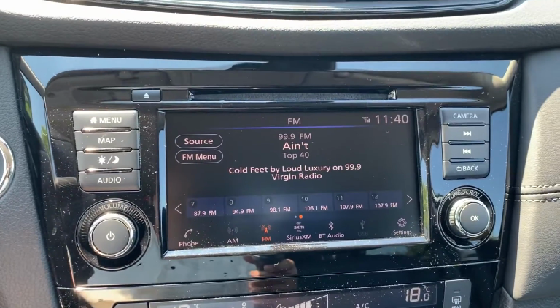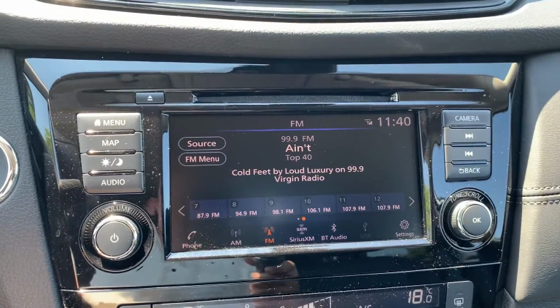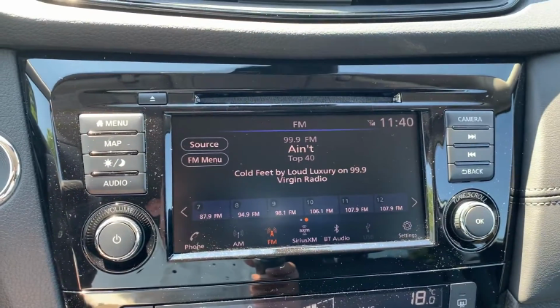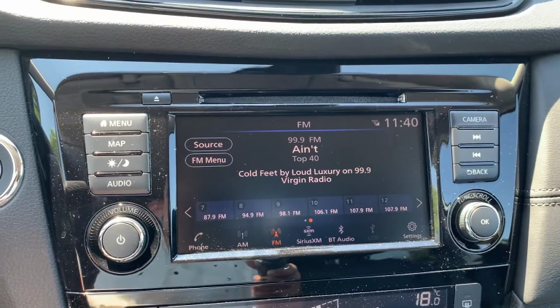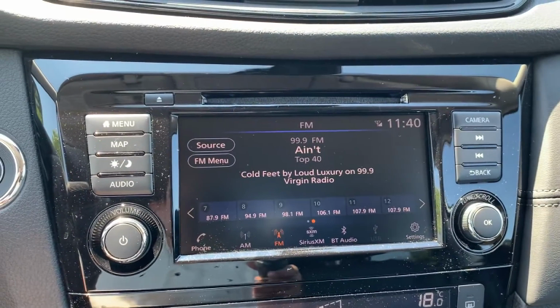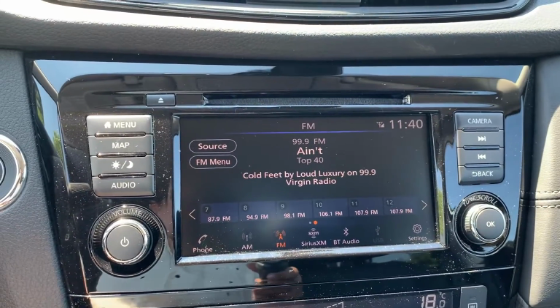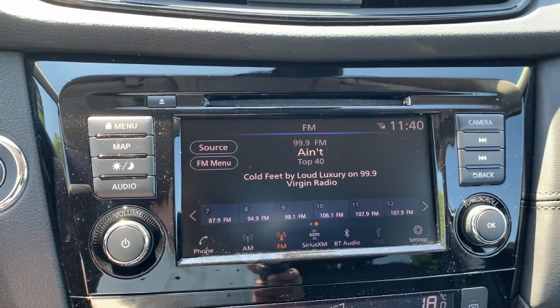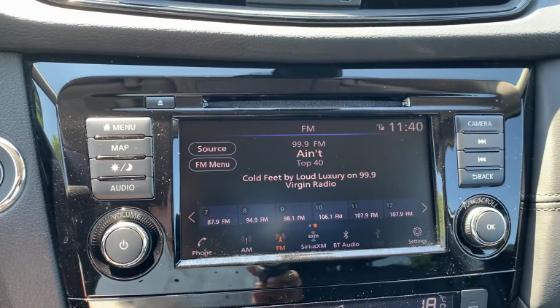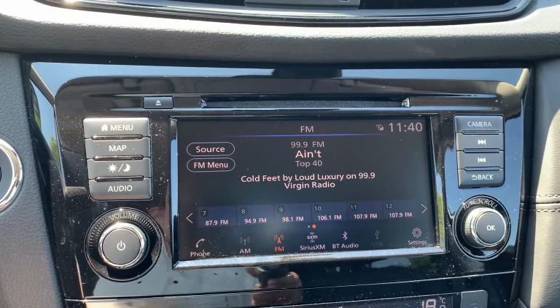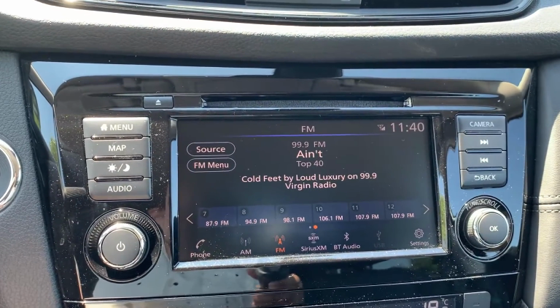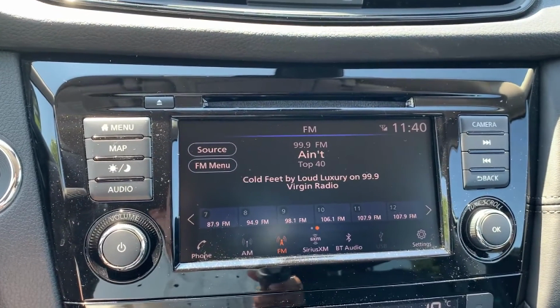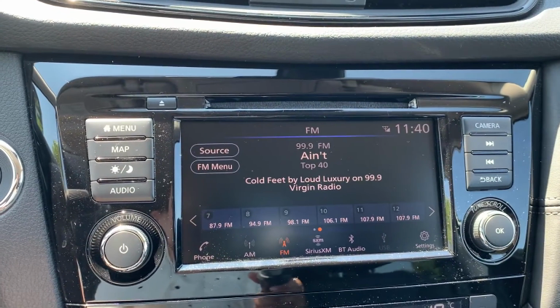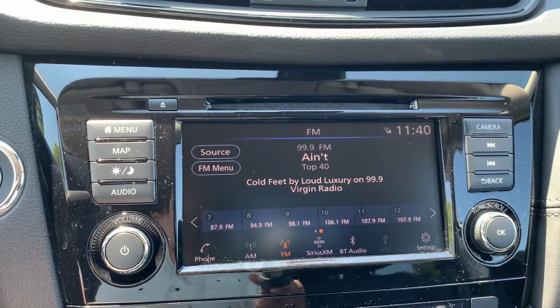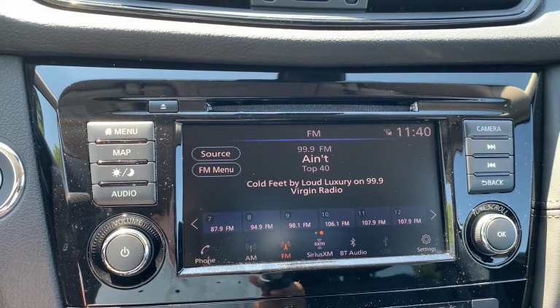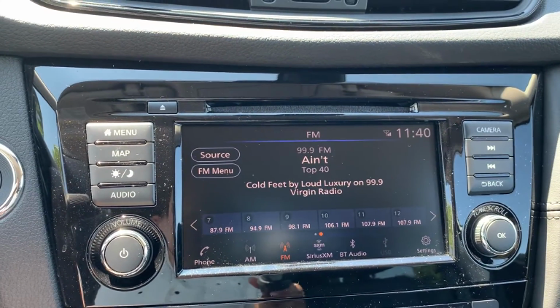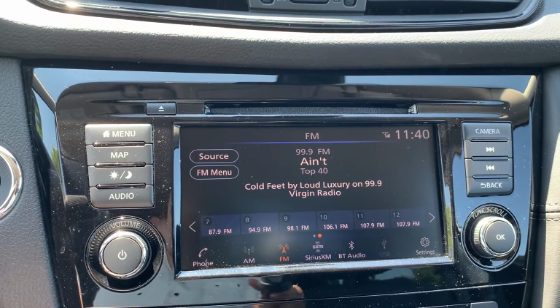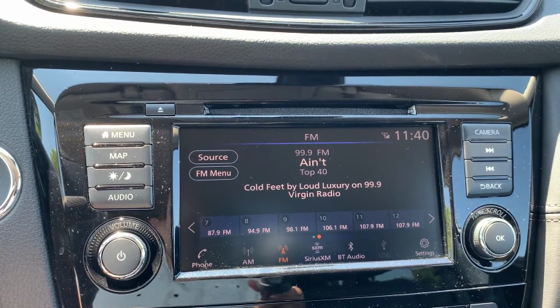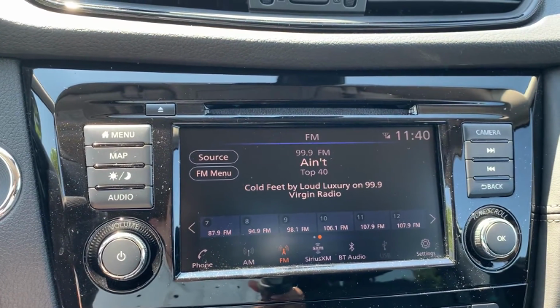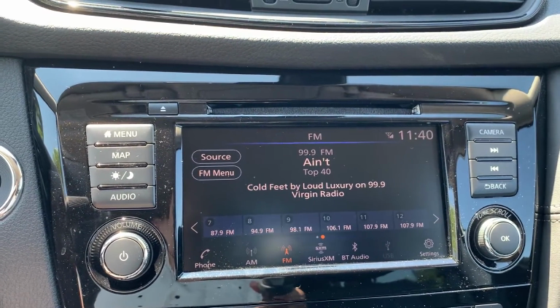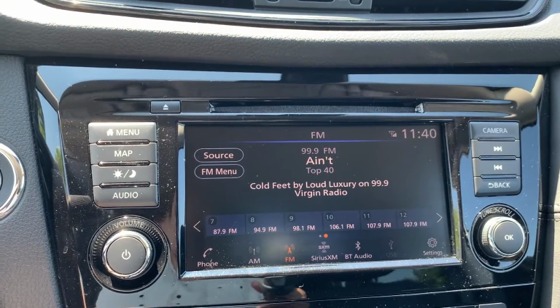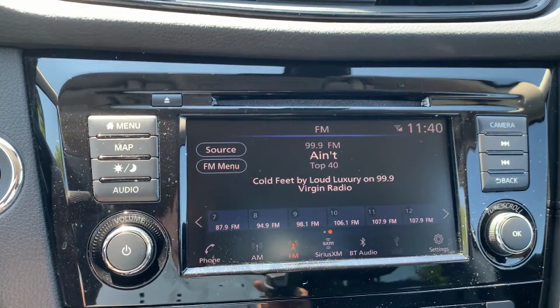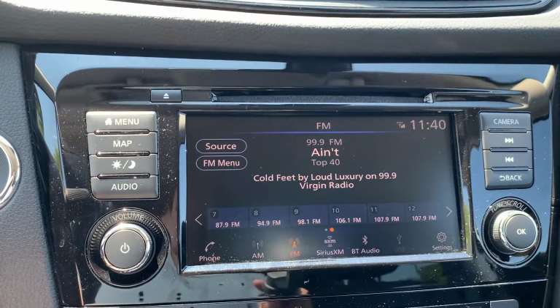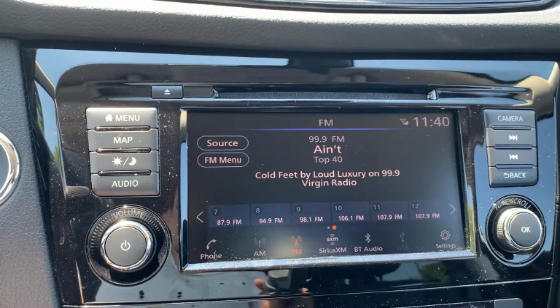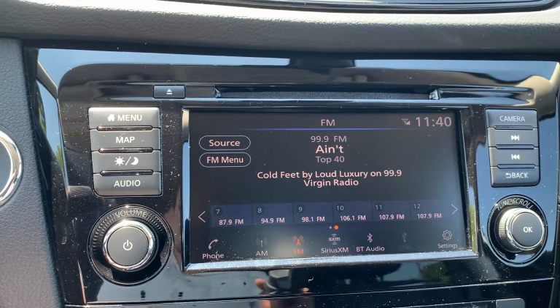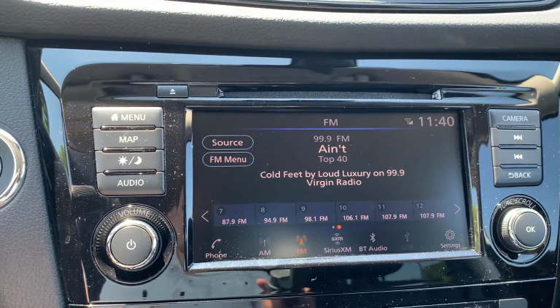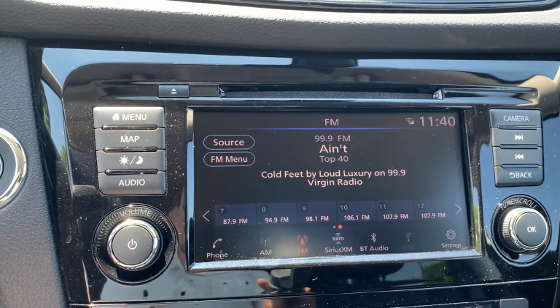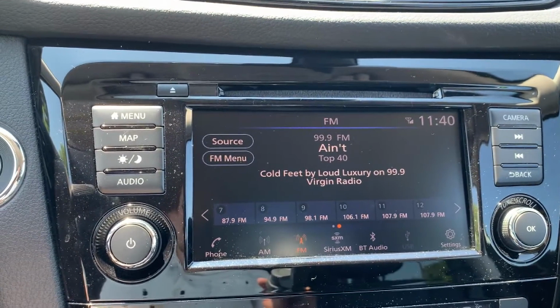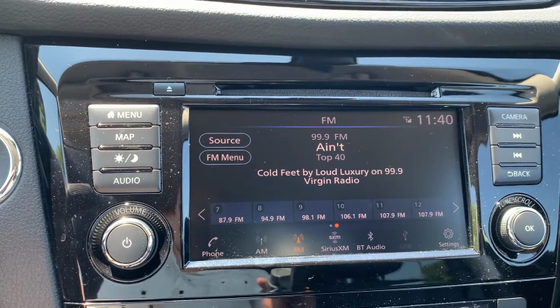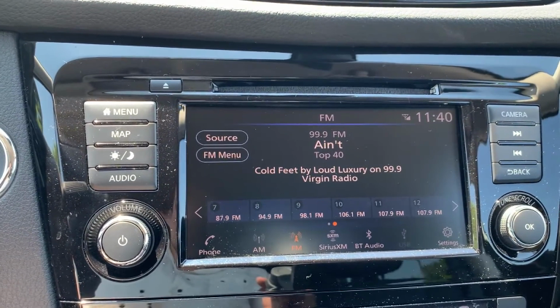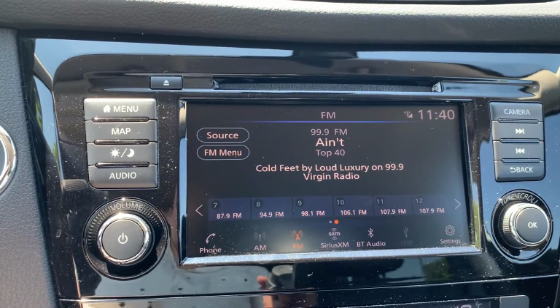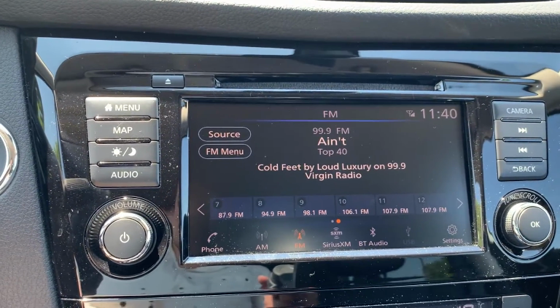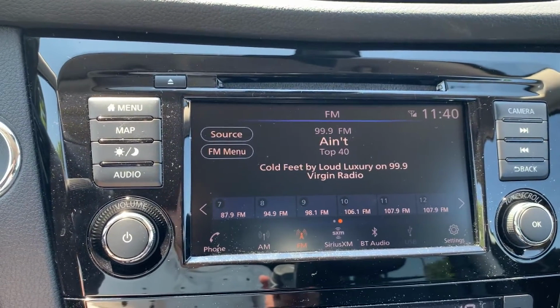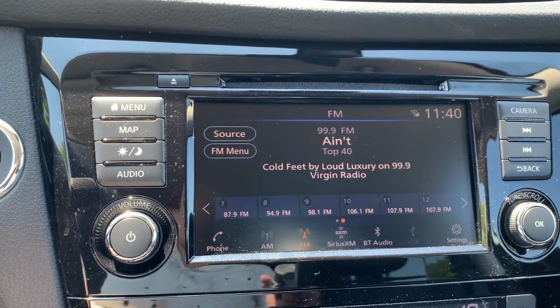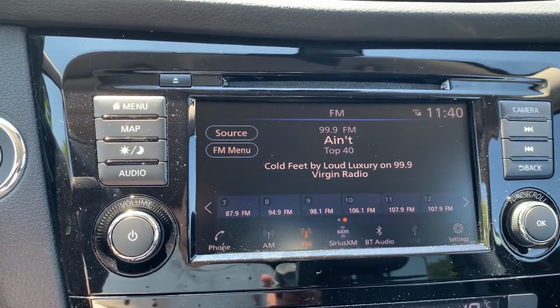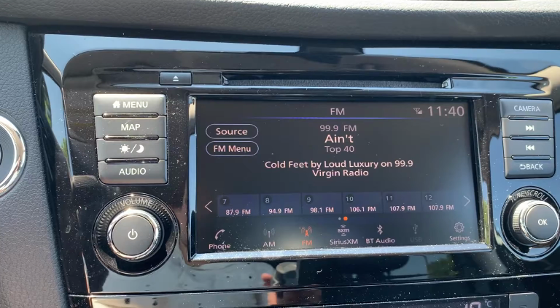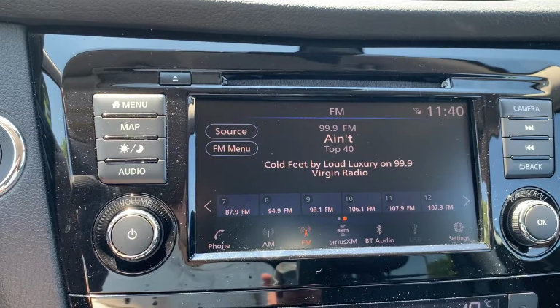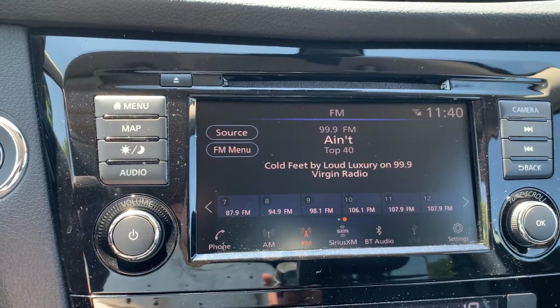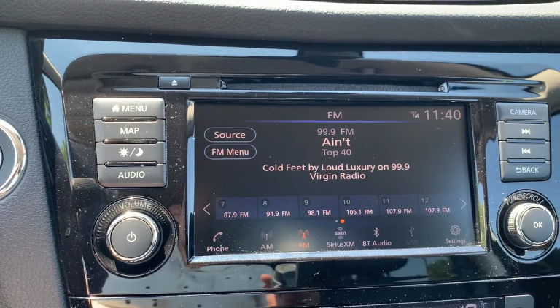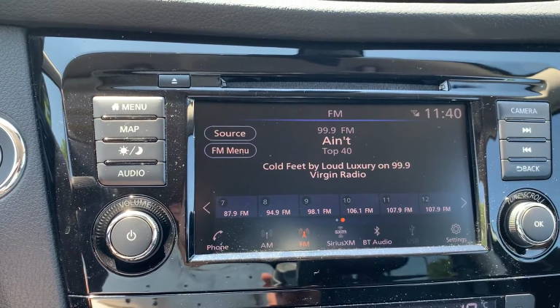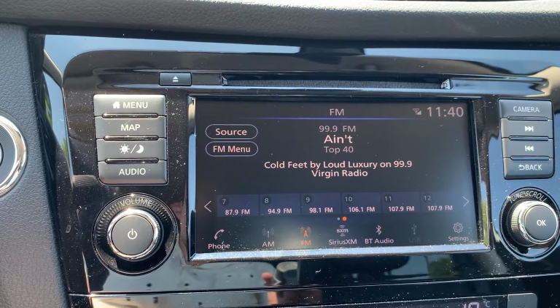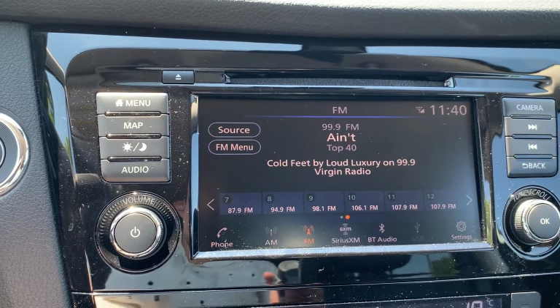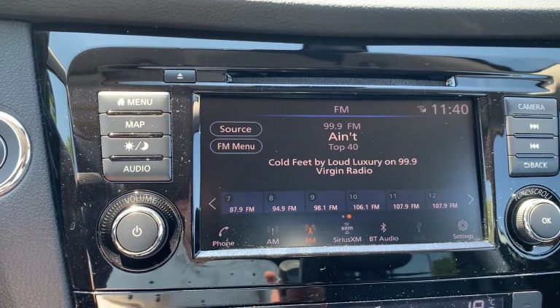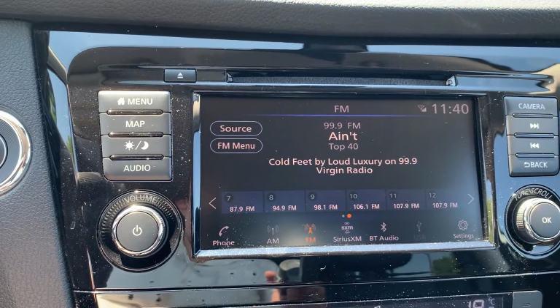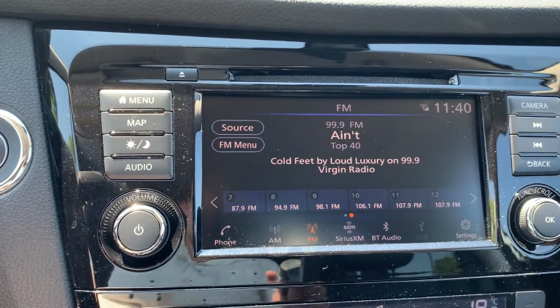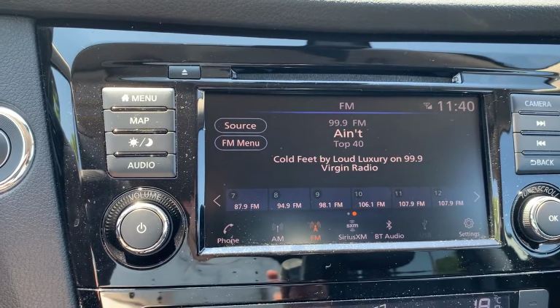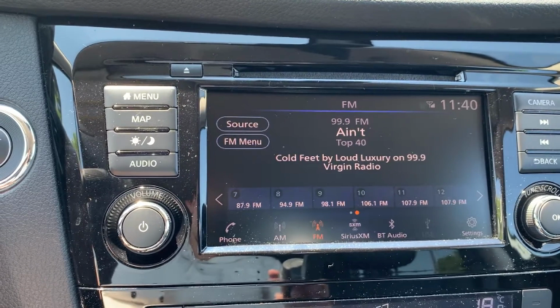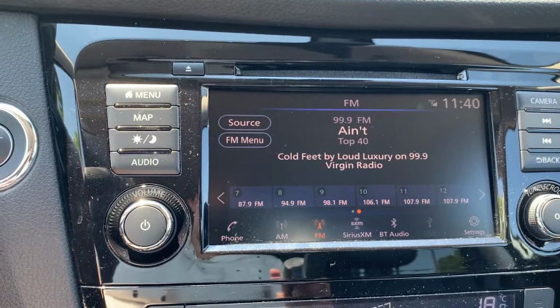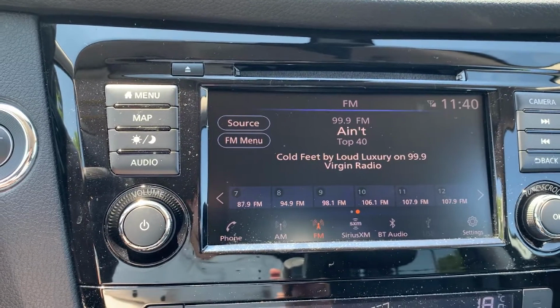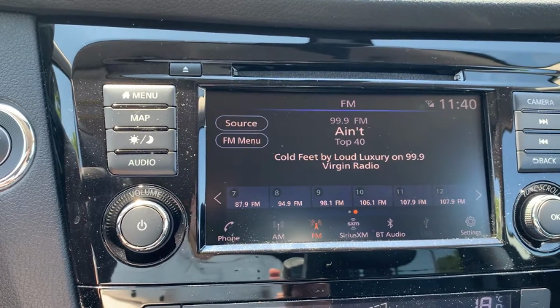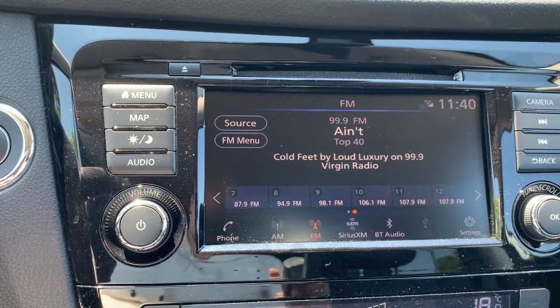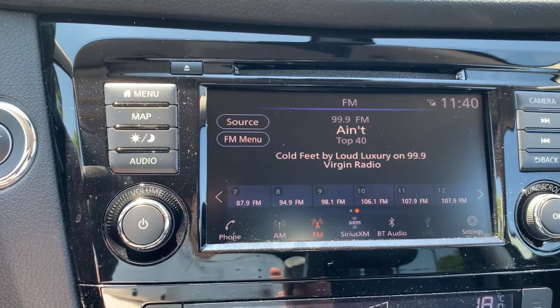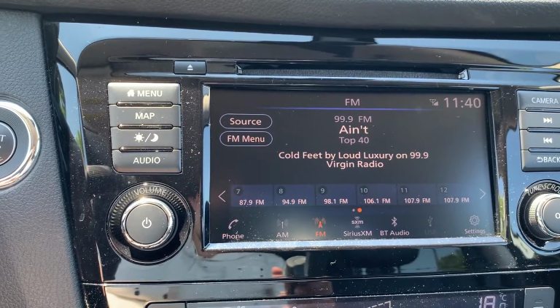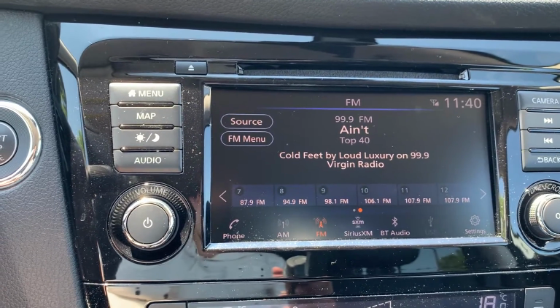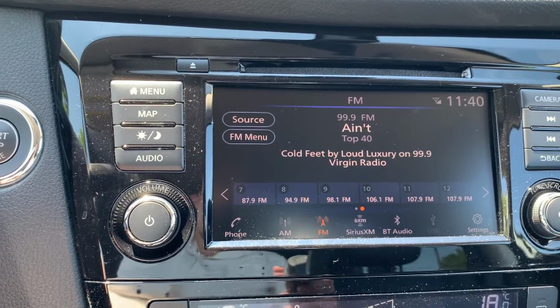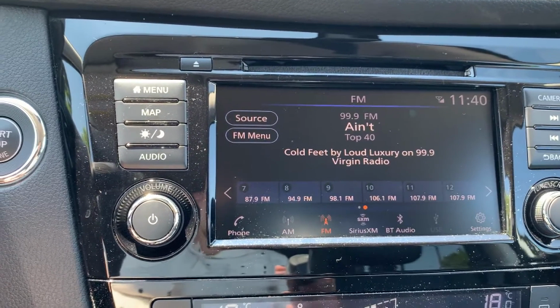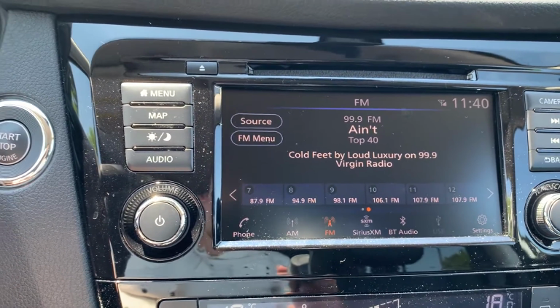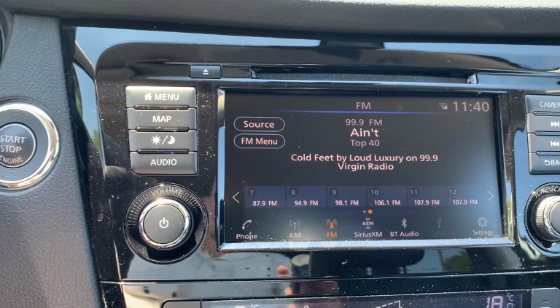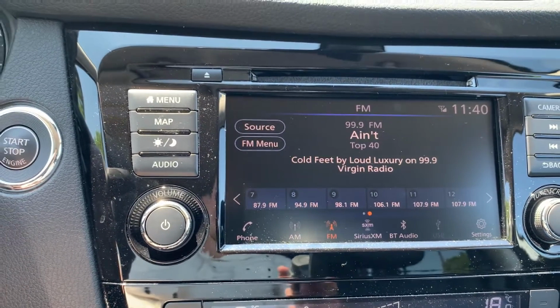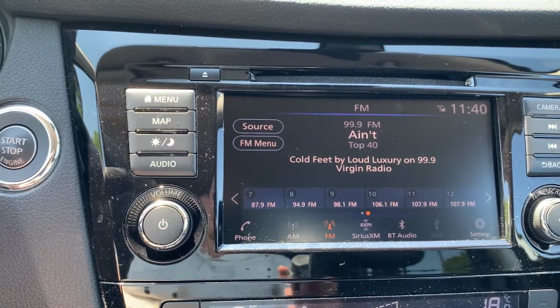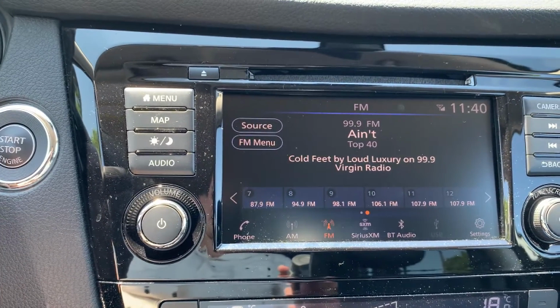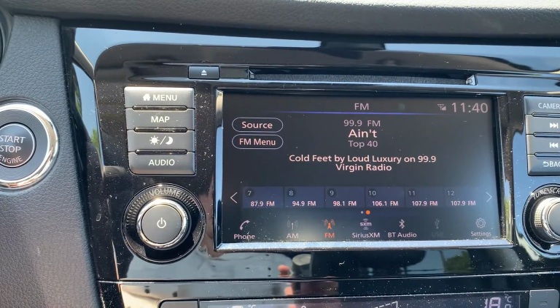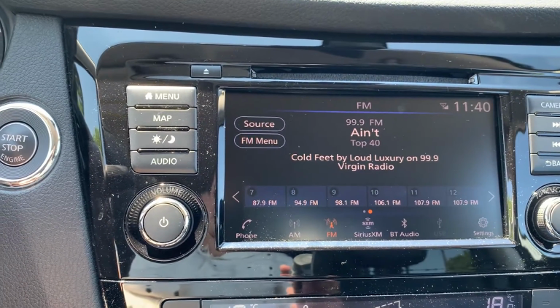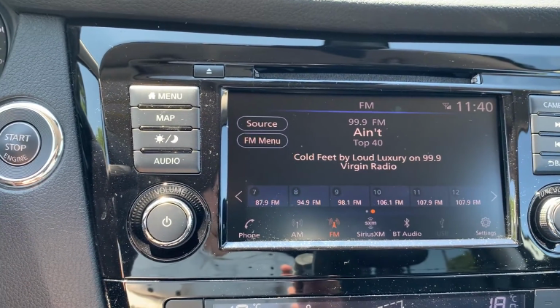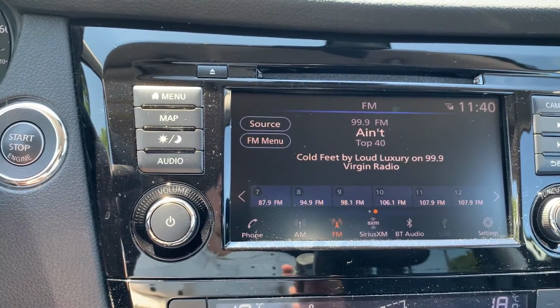Audio sources include AM, FM, and Sirius XM radio stations, with Bluetooth audio and USB connection.